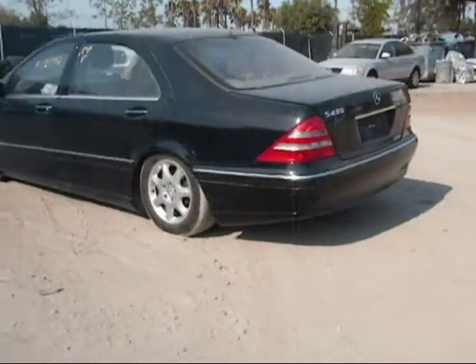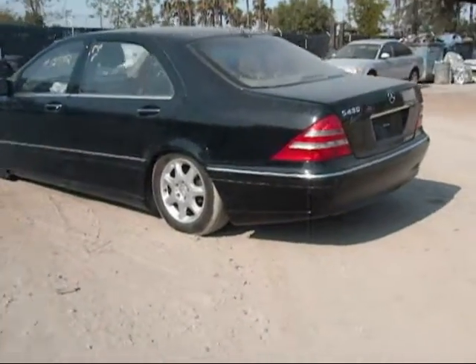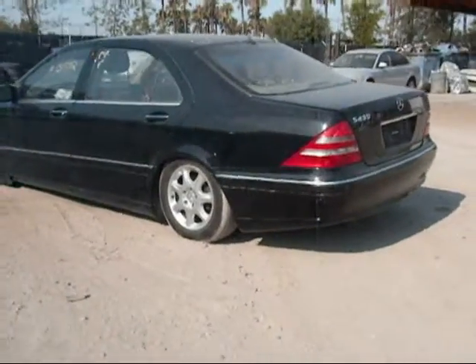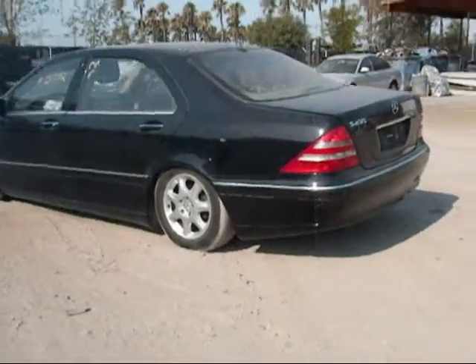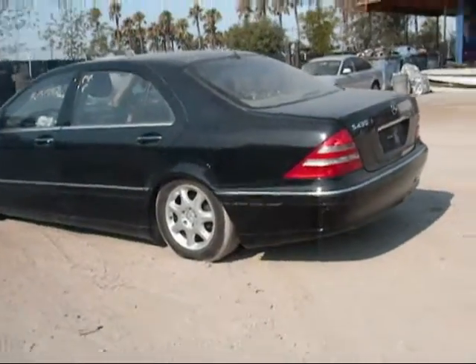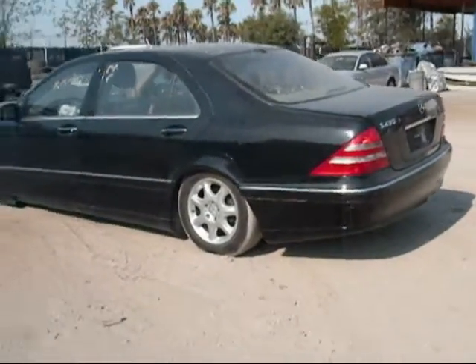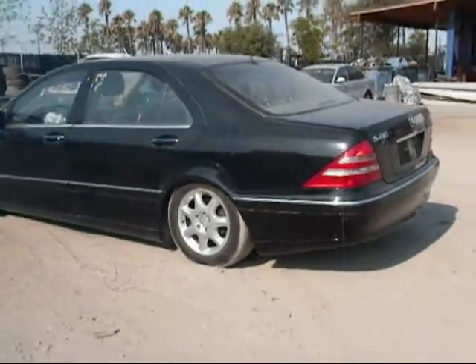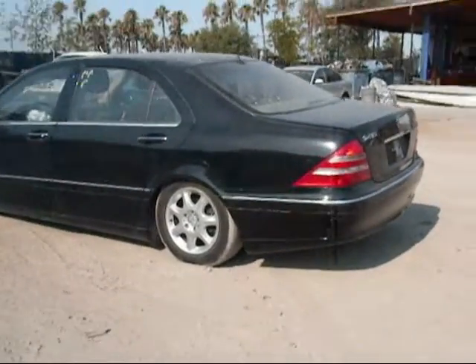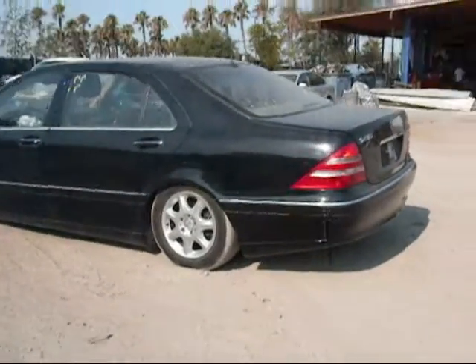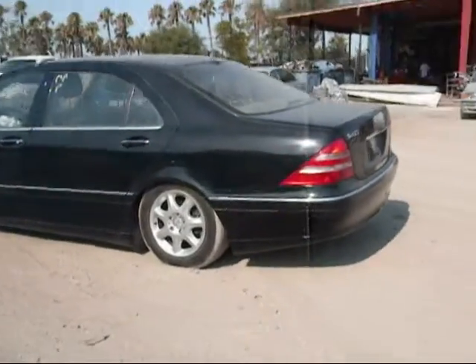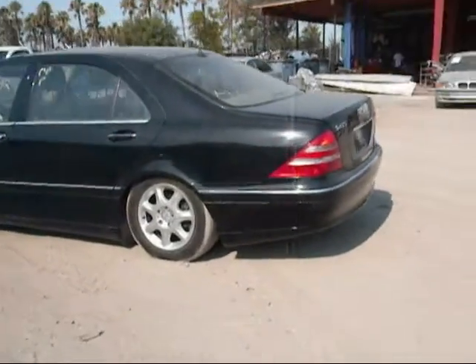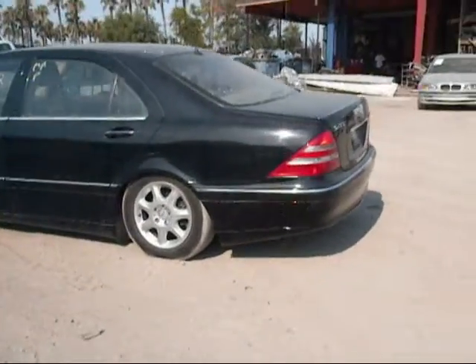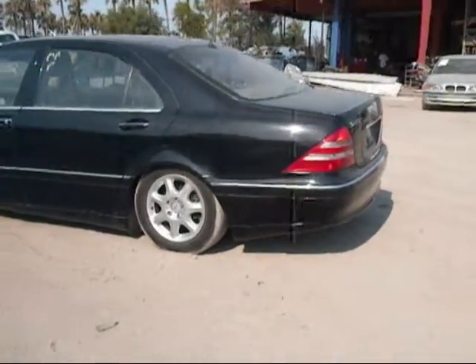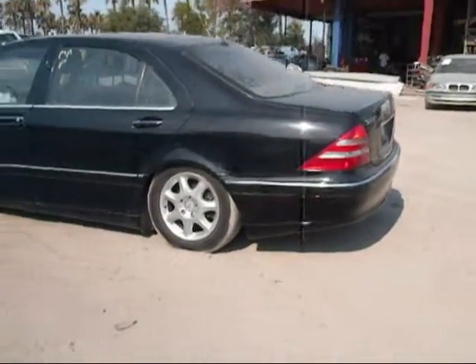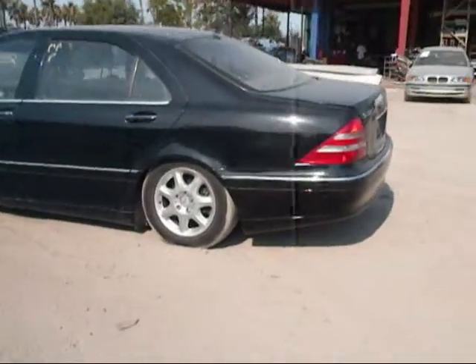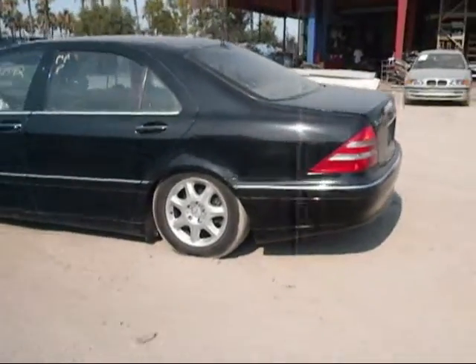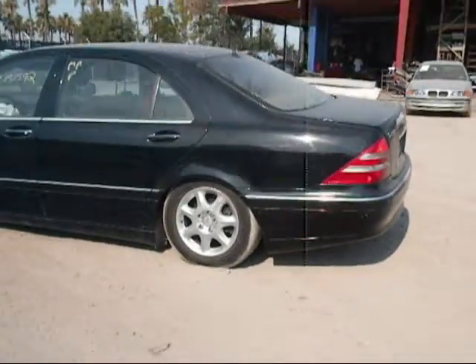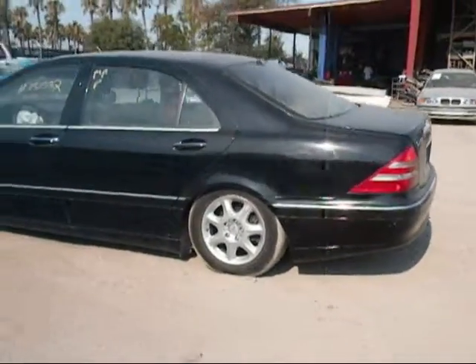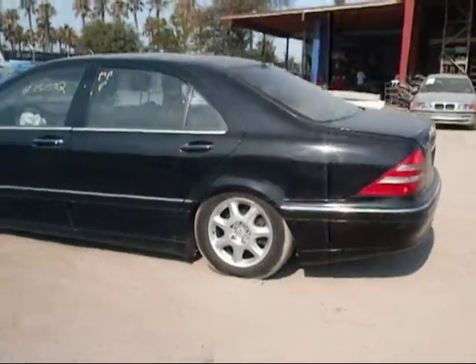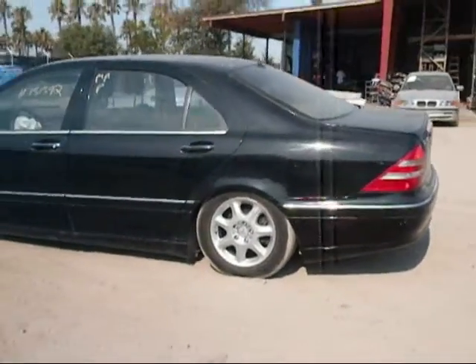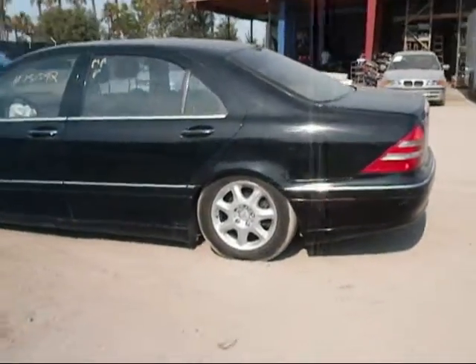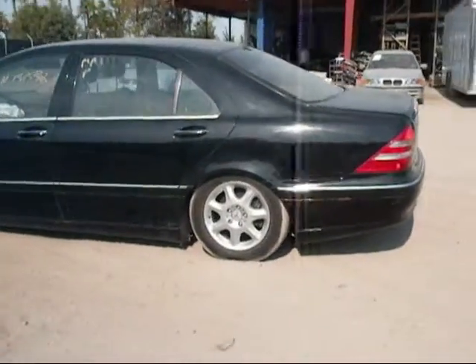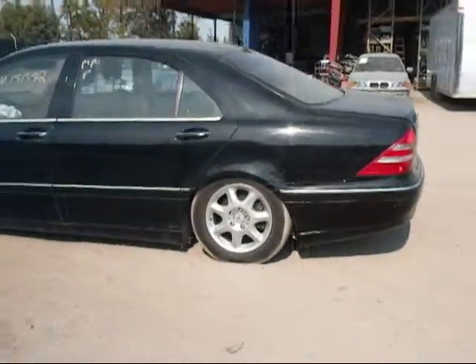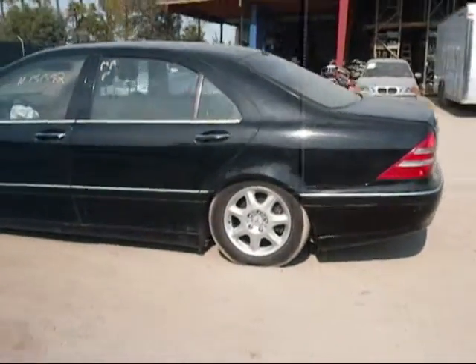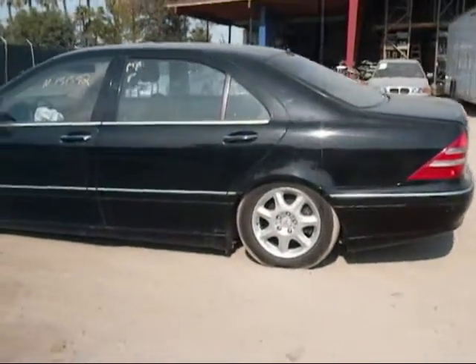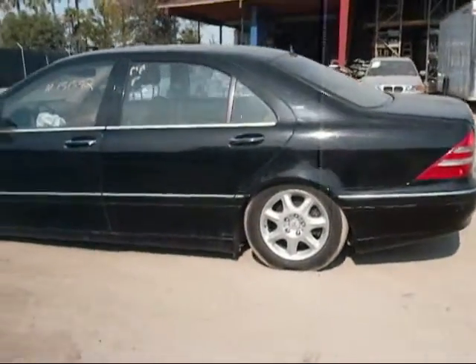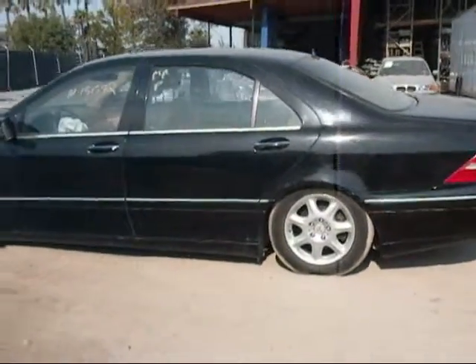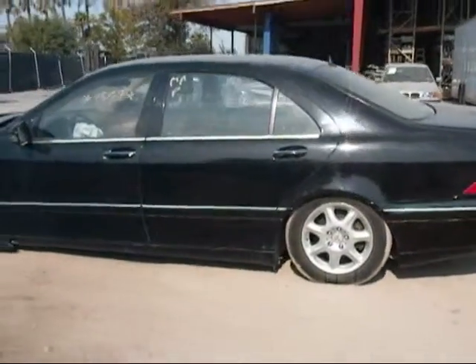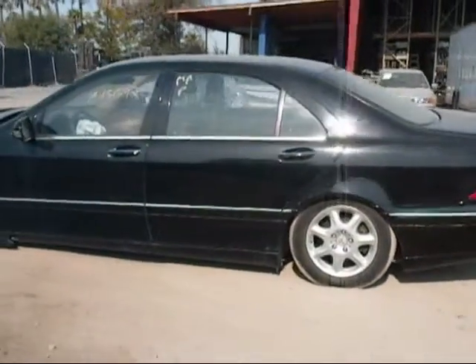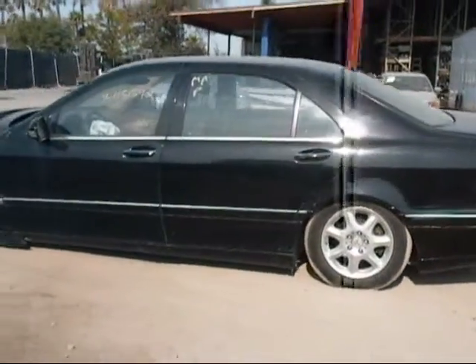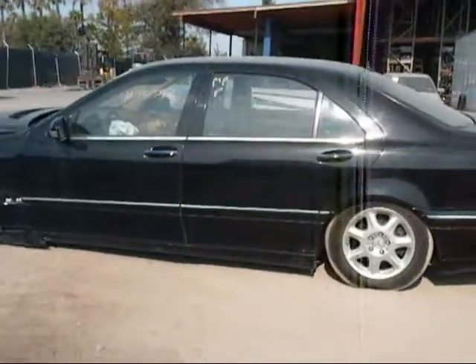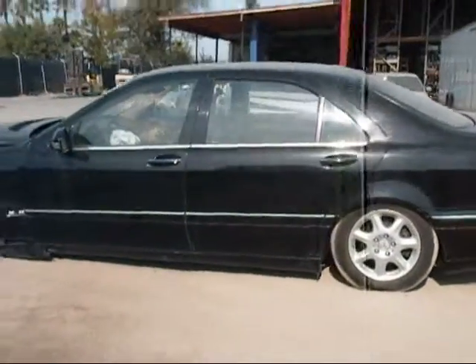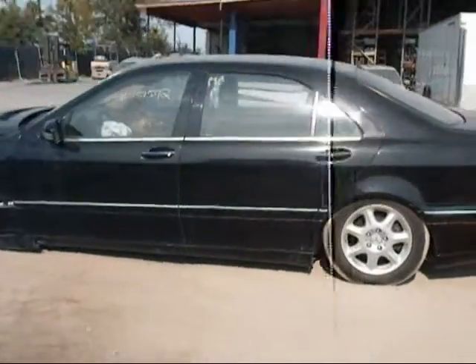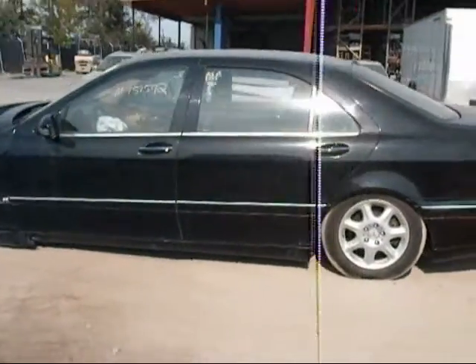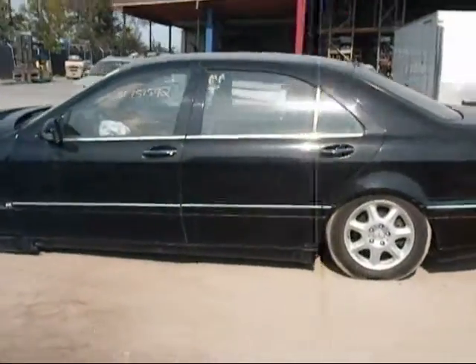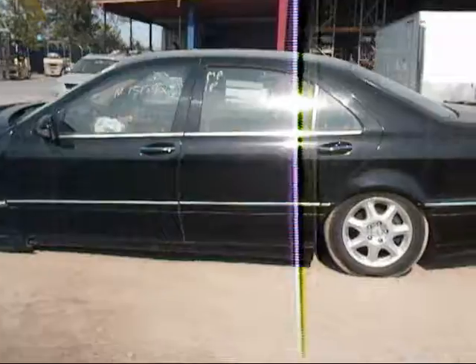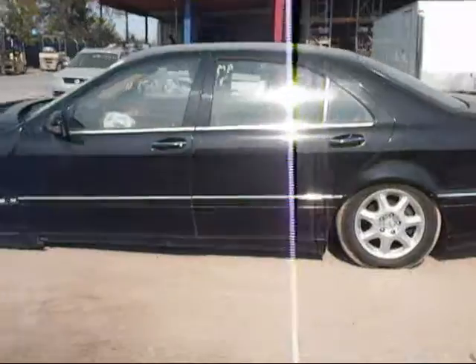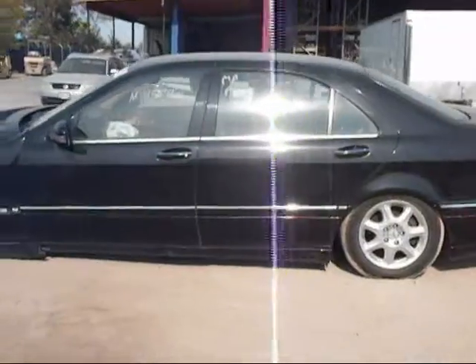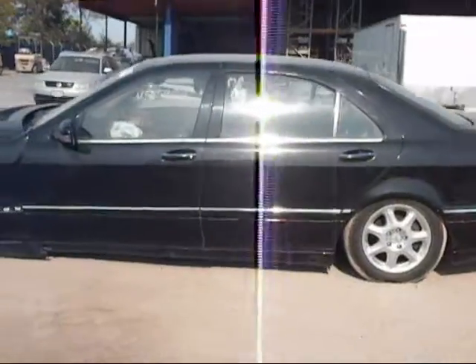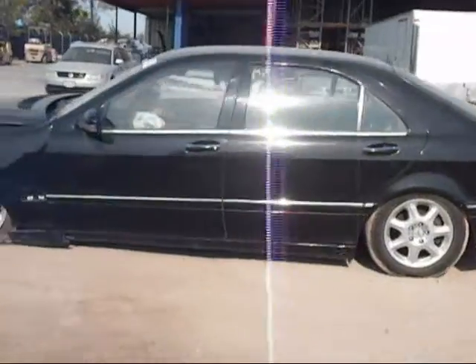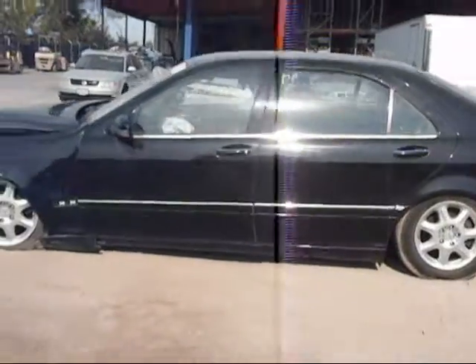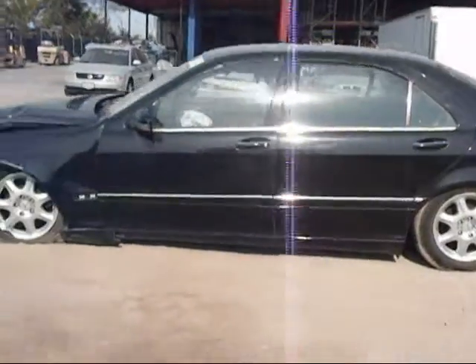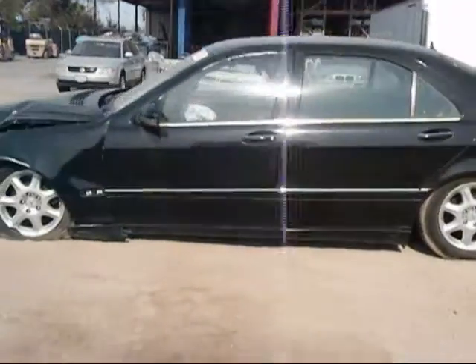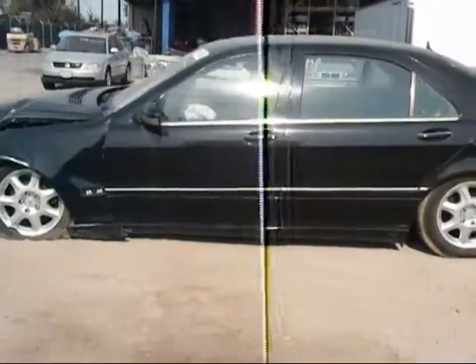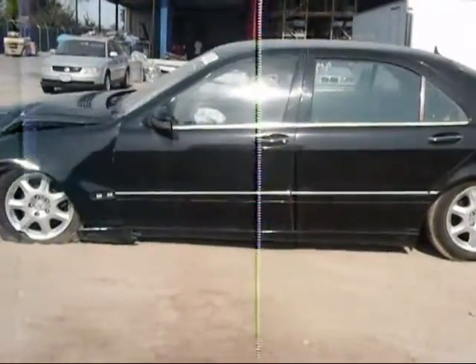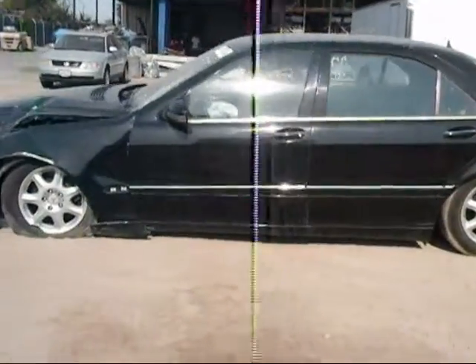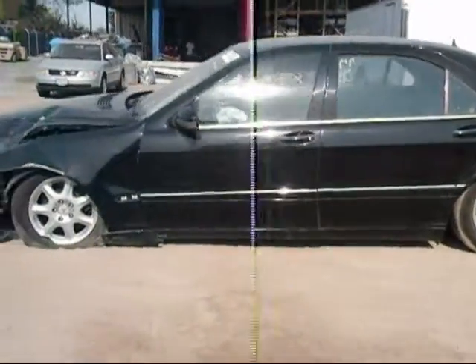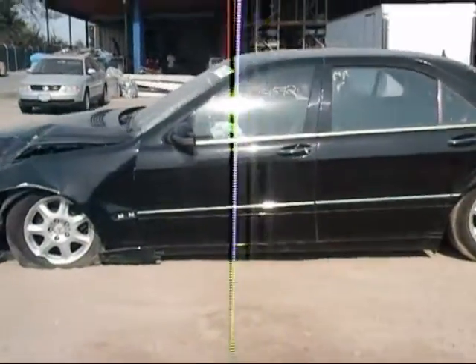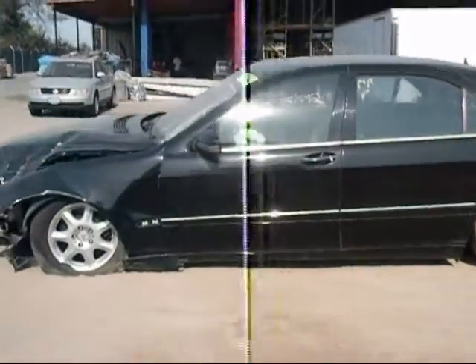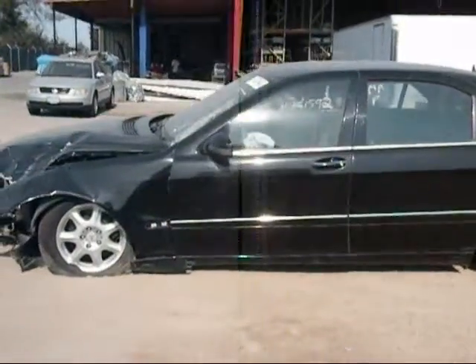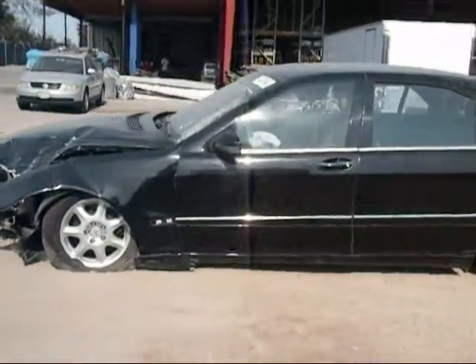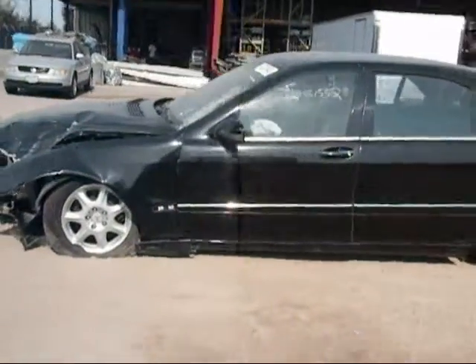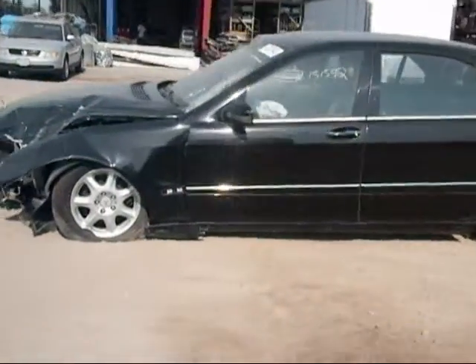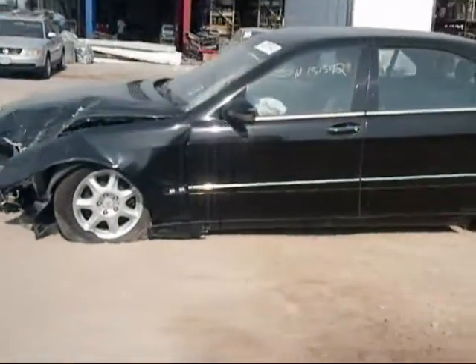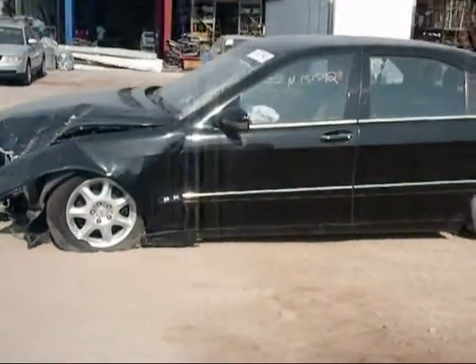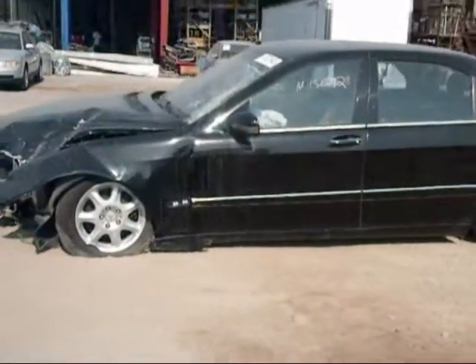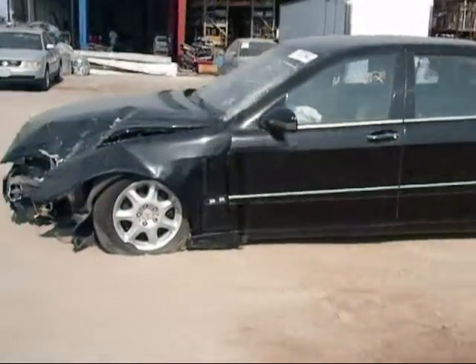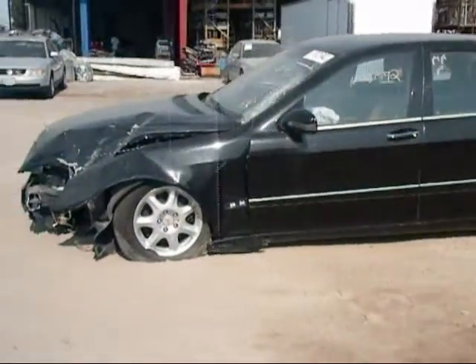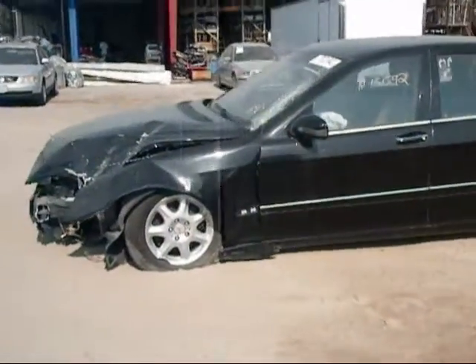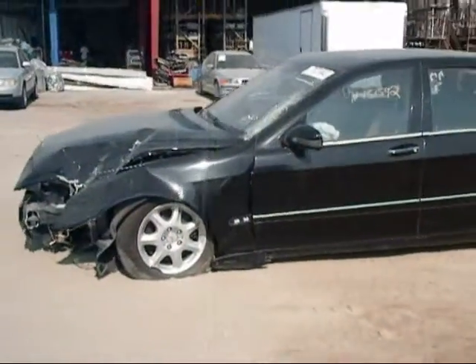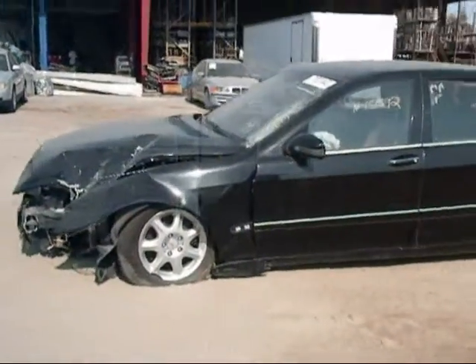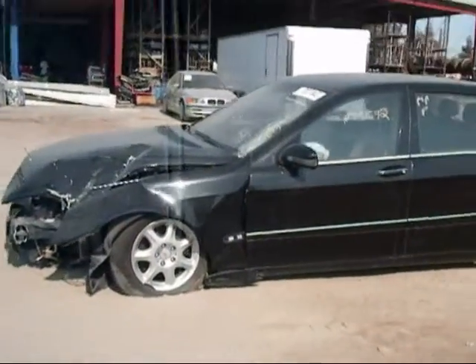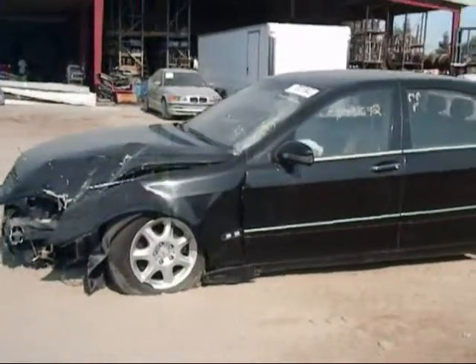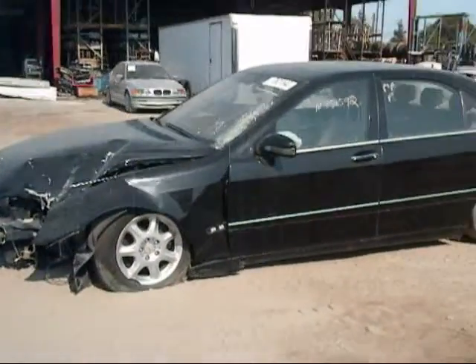The trunk lid has a ding on it. The rear driver side fender is in good condition. The rear driver side door is in good condition, and the driver side door is in good condition as well.